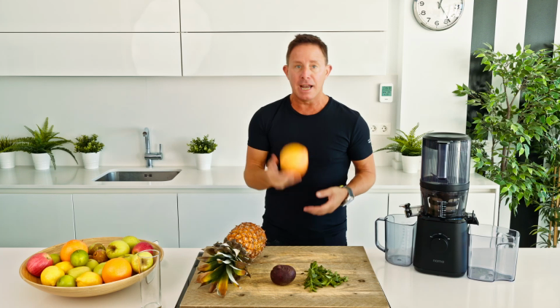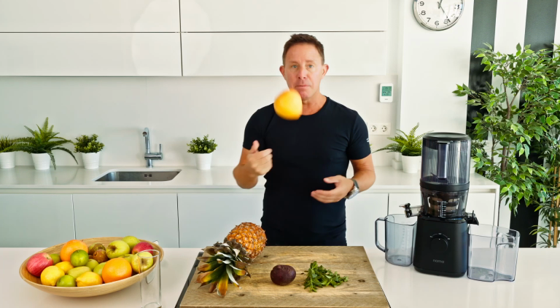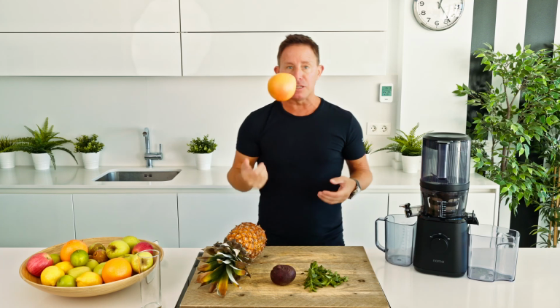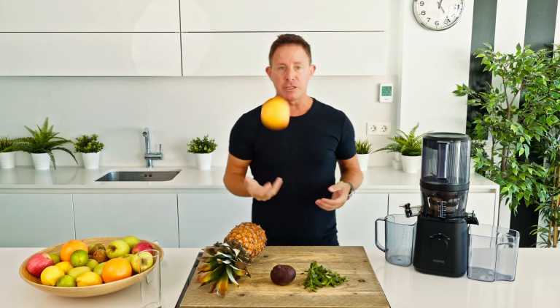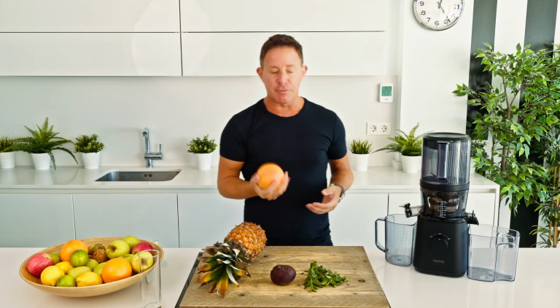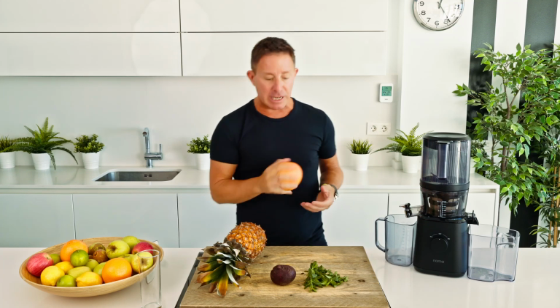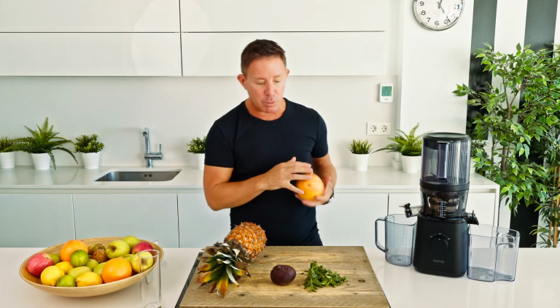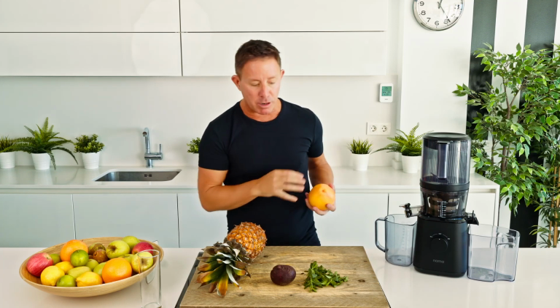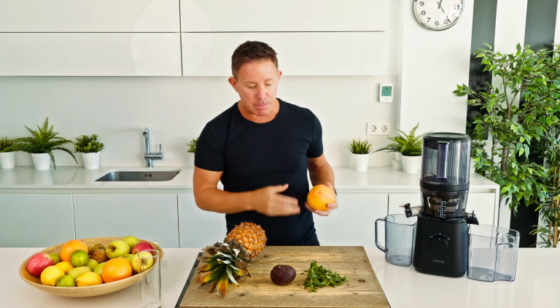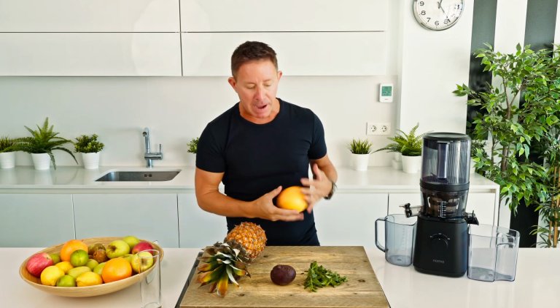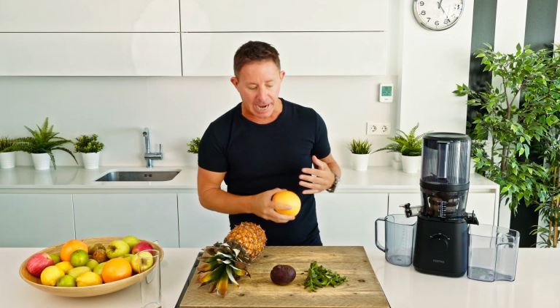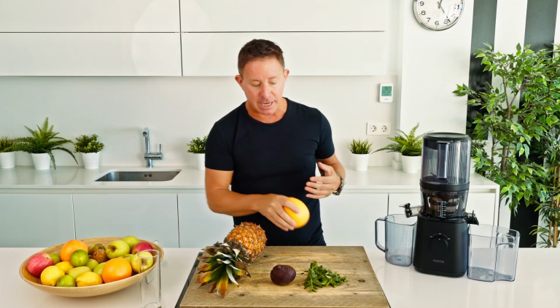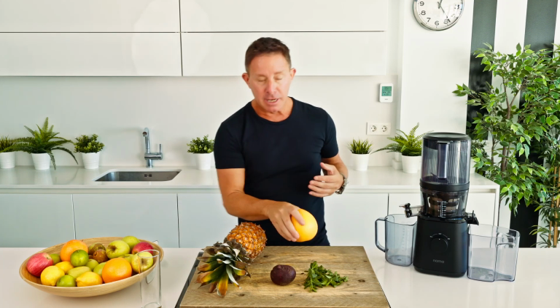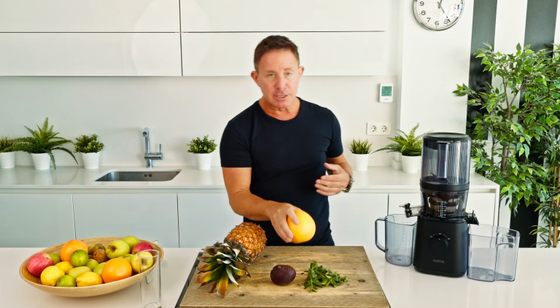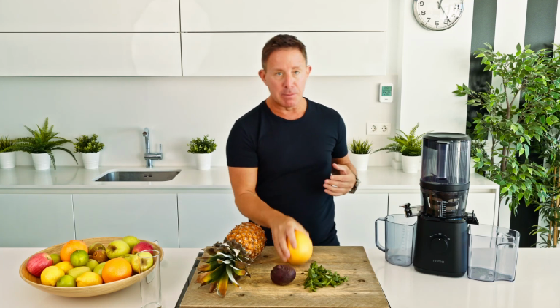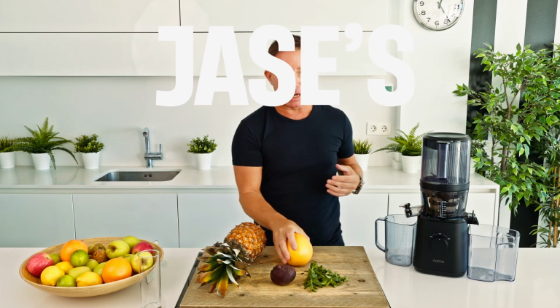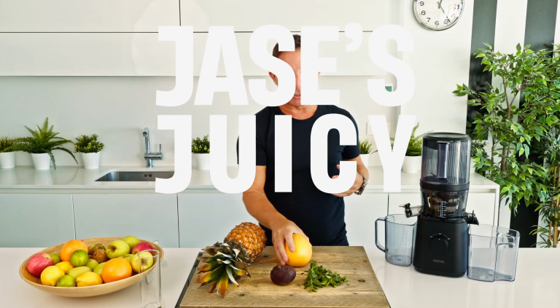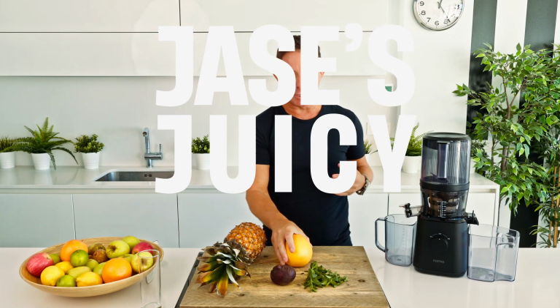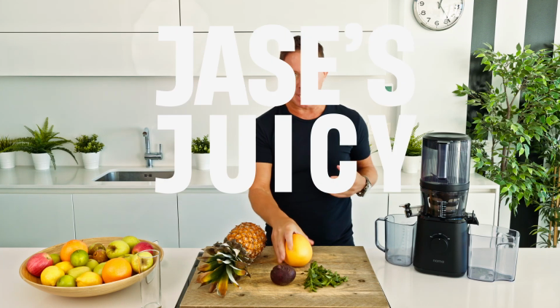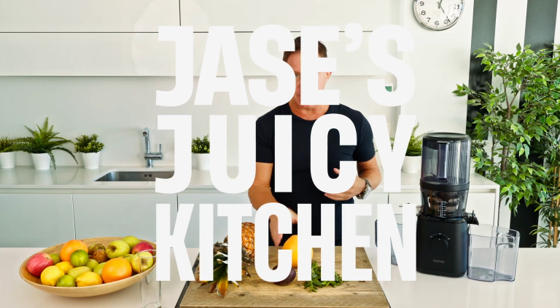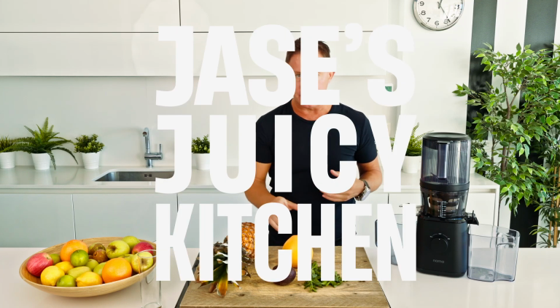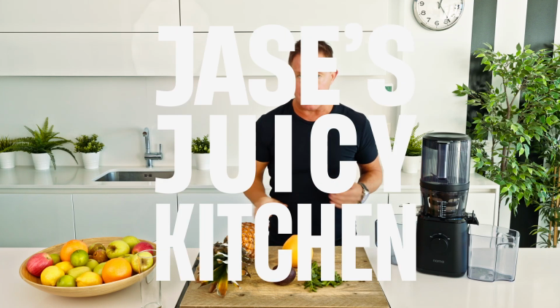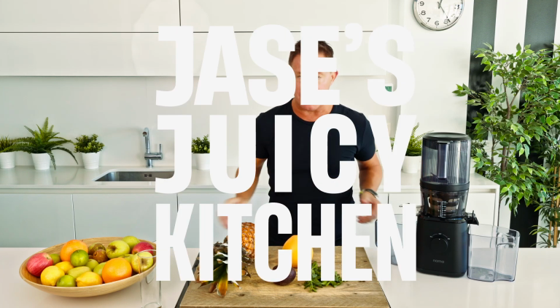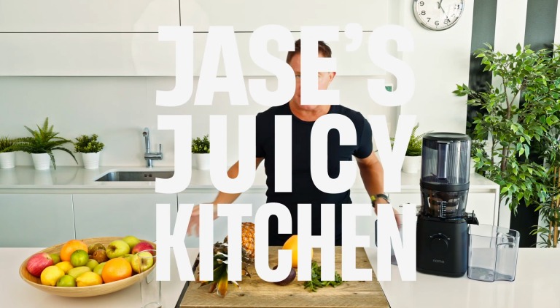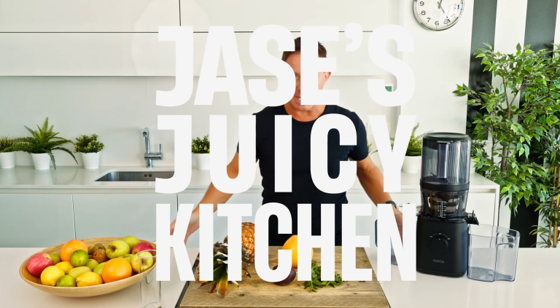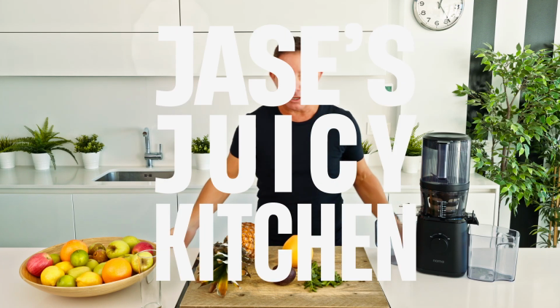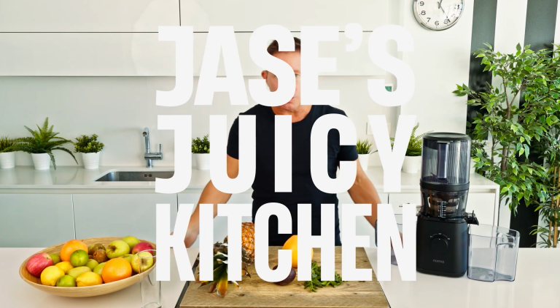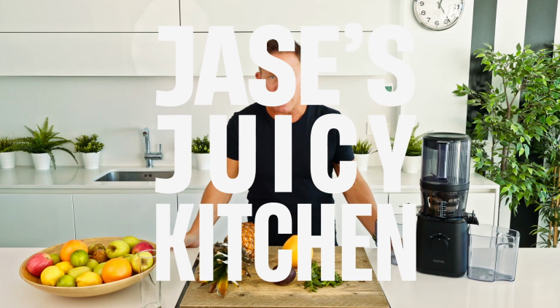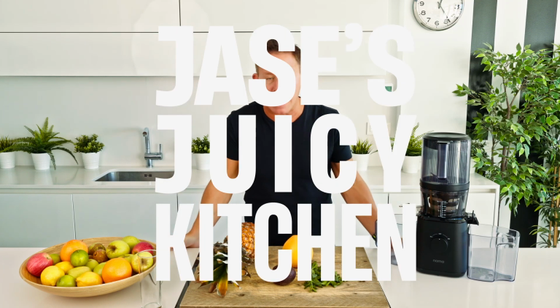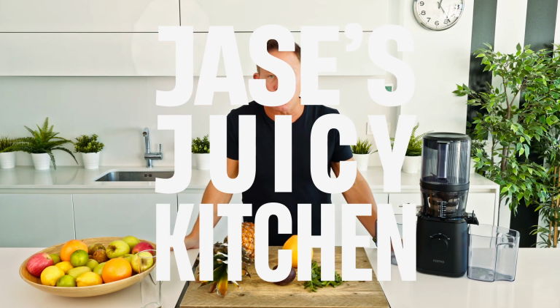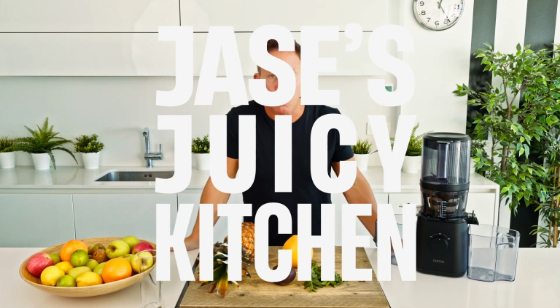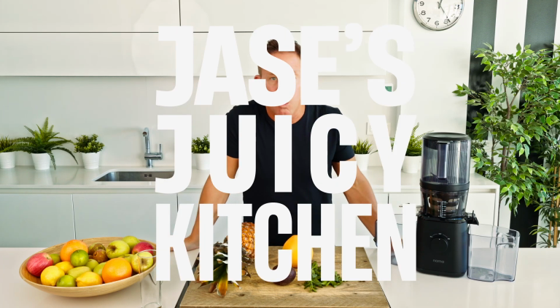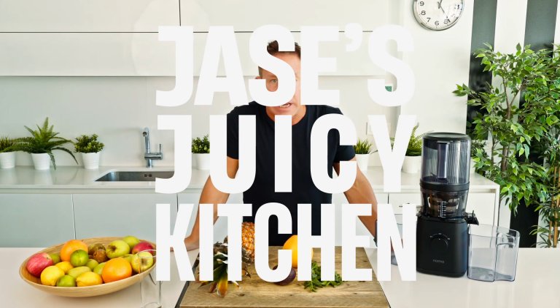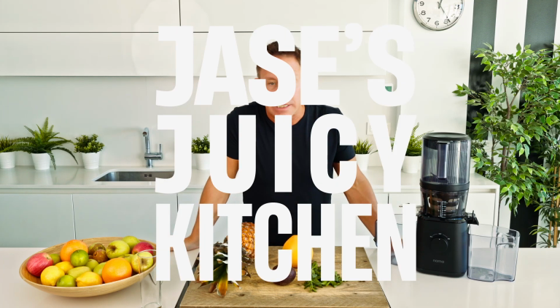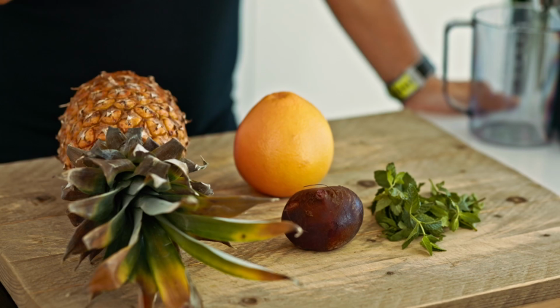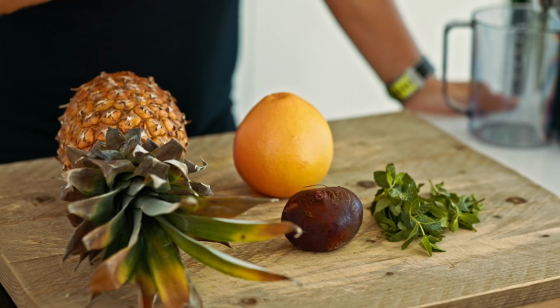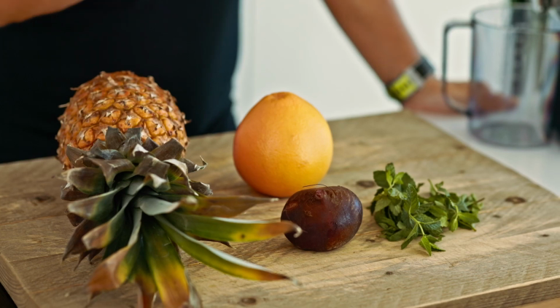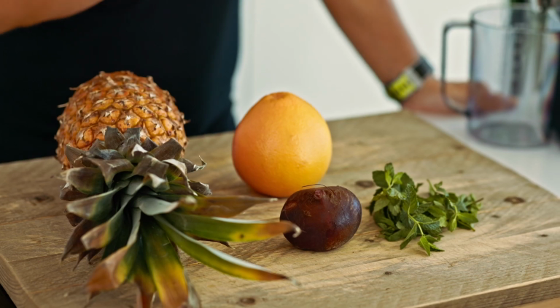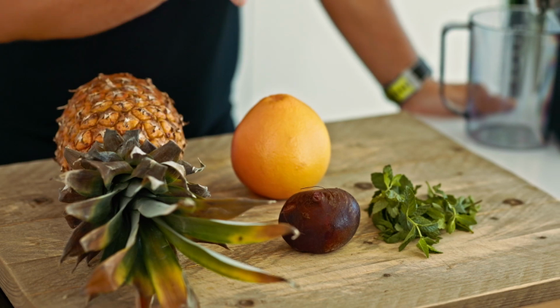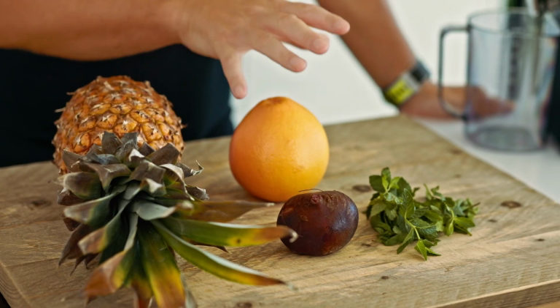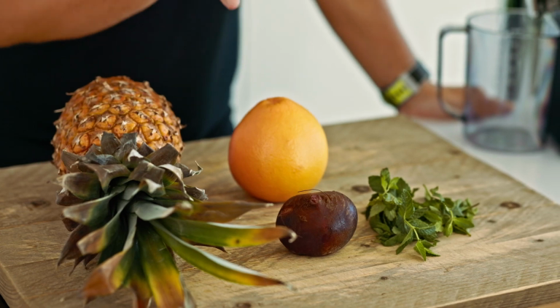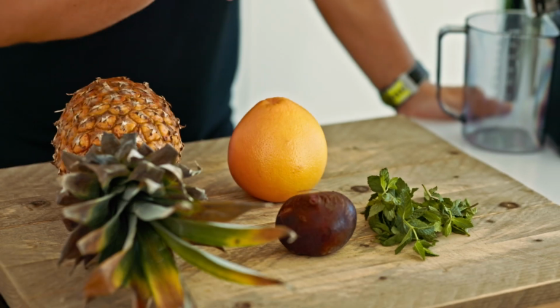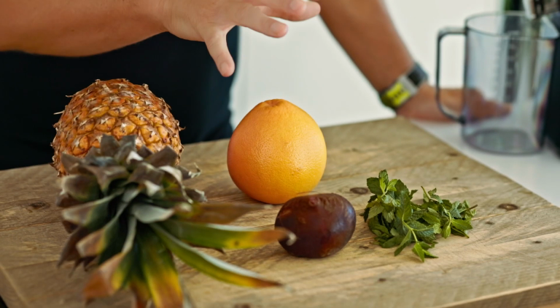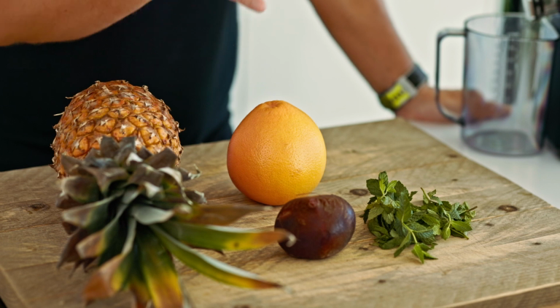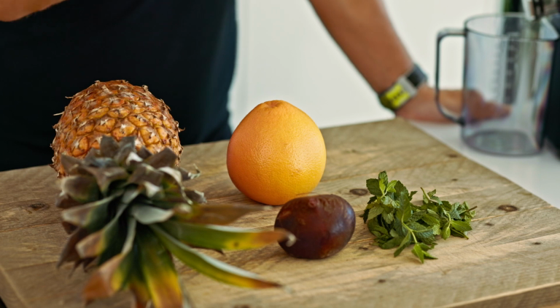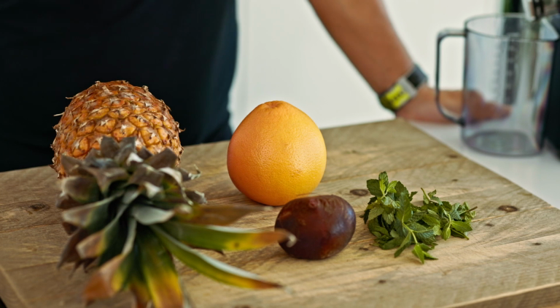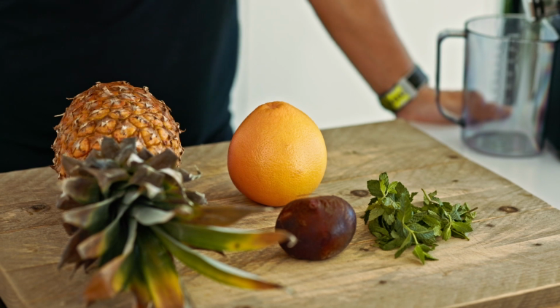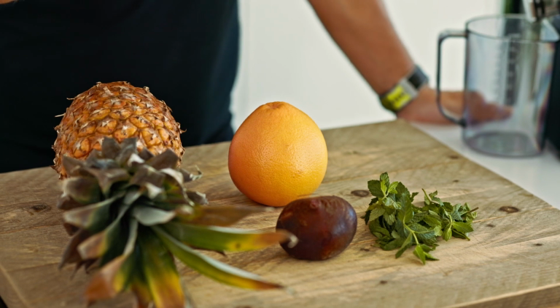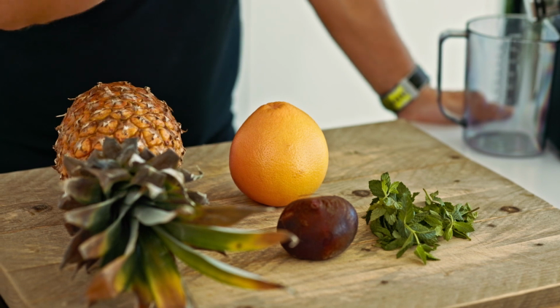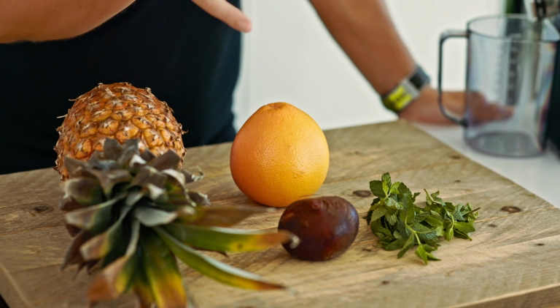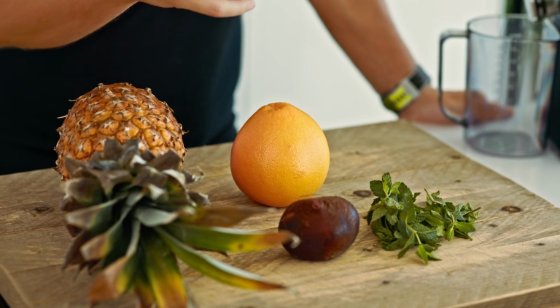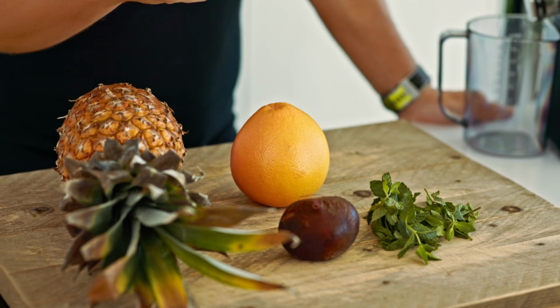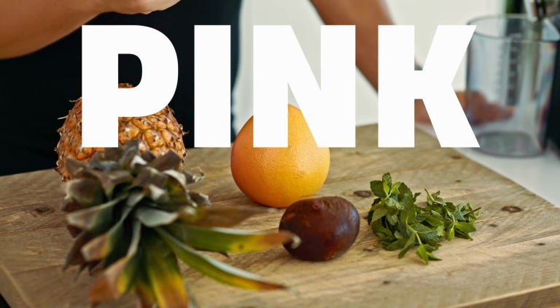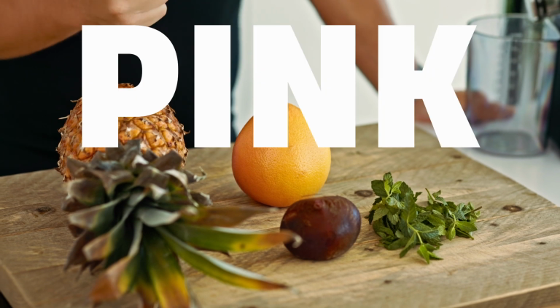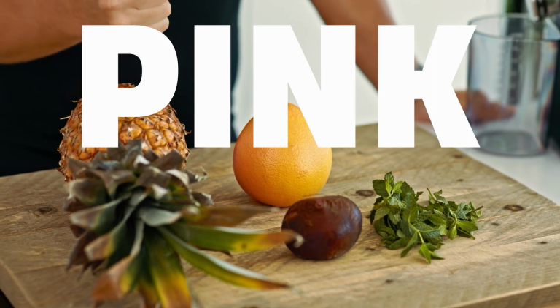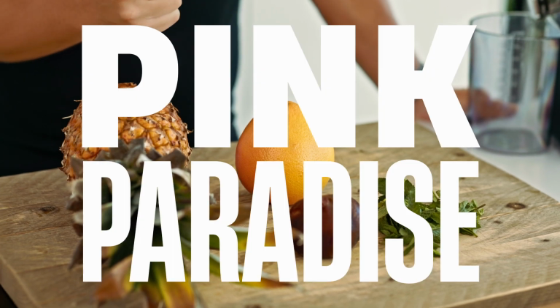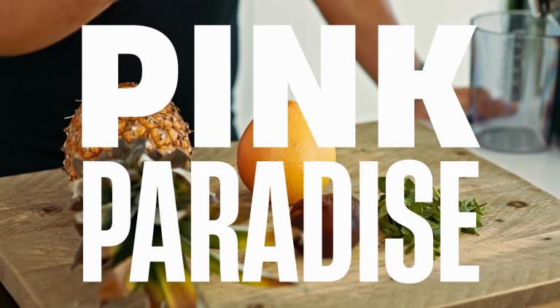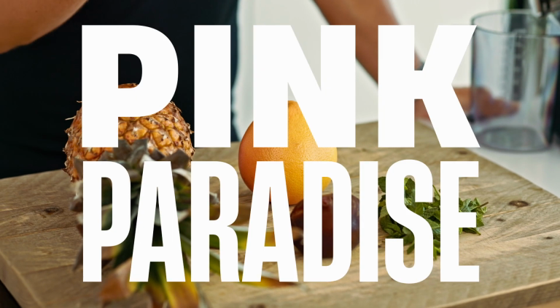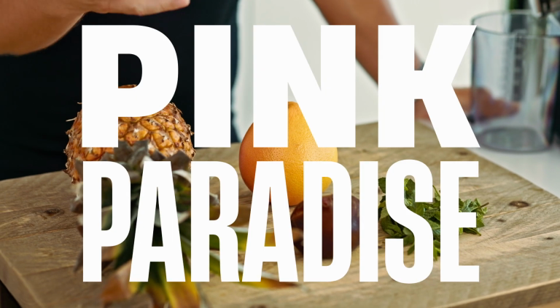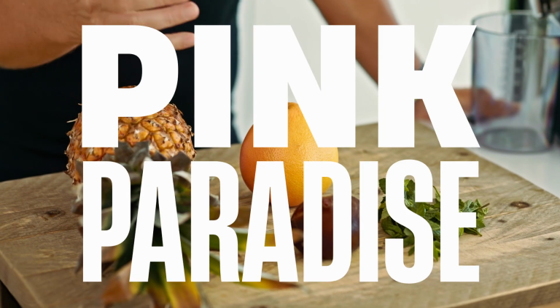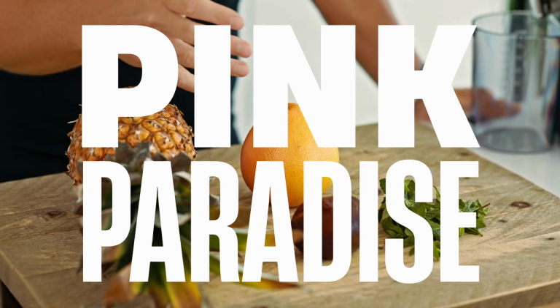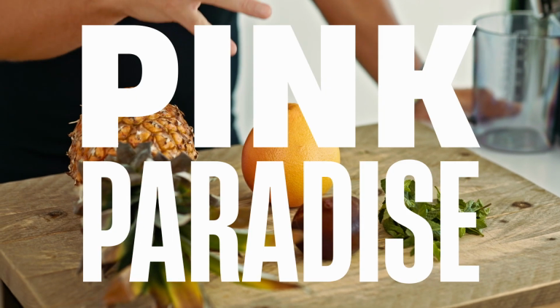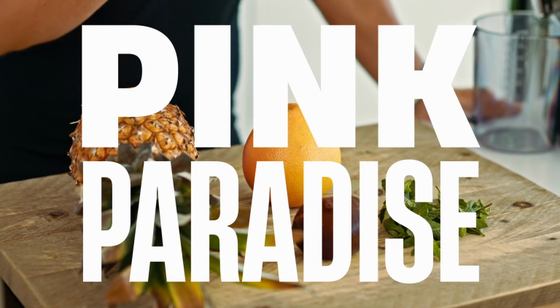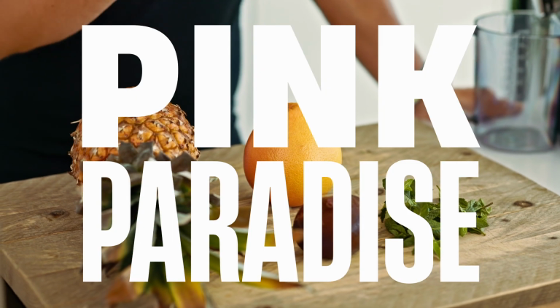Hello, my juicy friends. Welcome back to my juicy kitchen and thank you. As always, four ingredients will make up what is called the pink paradise recipe.